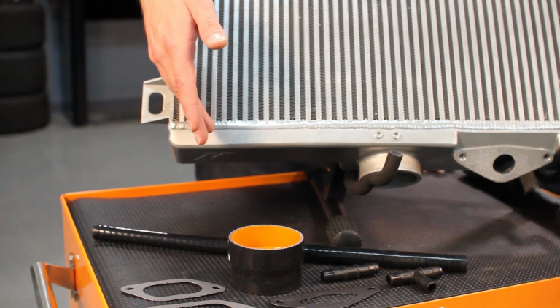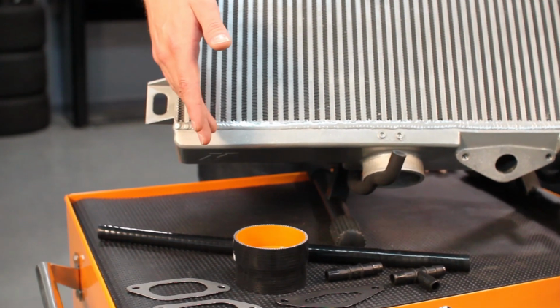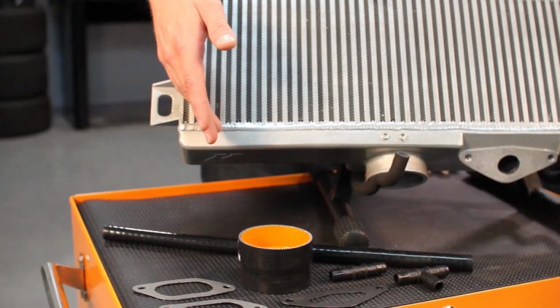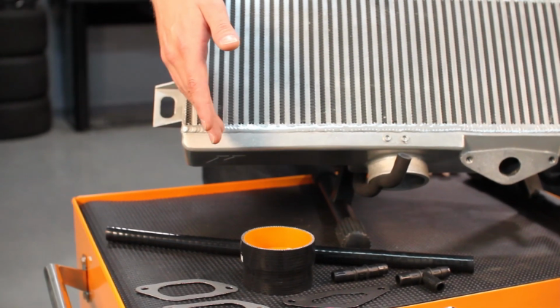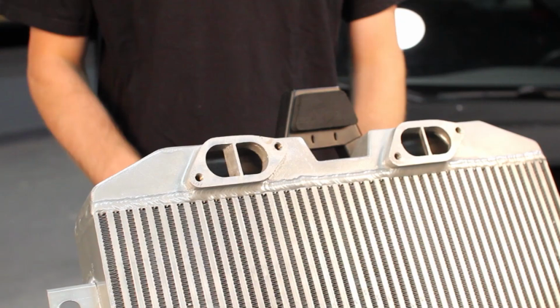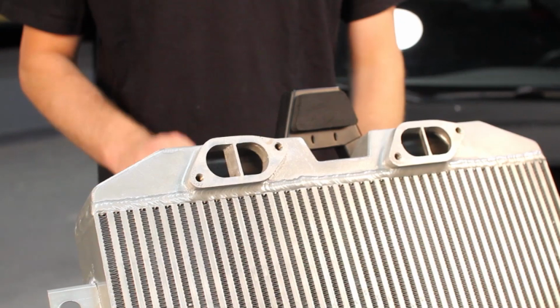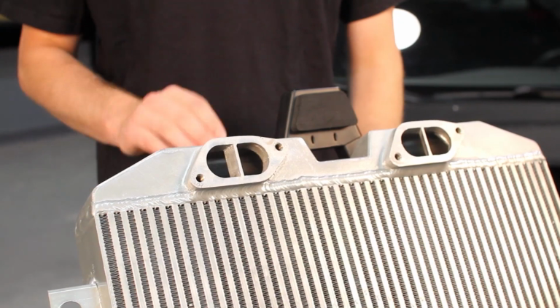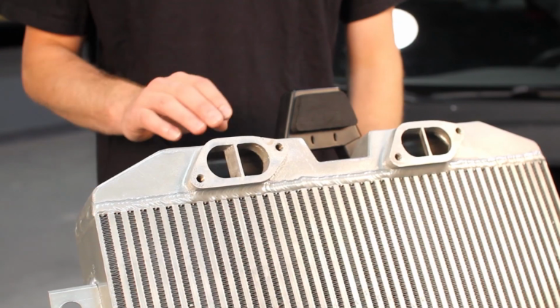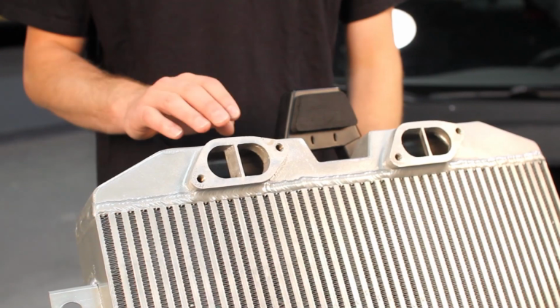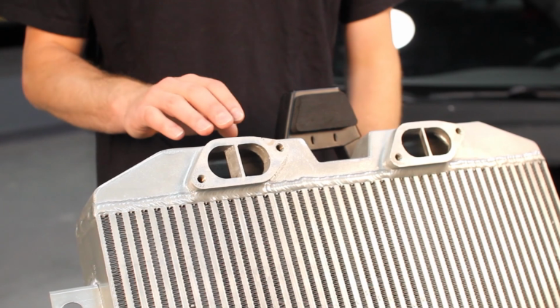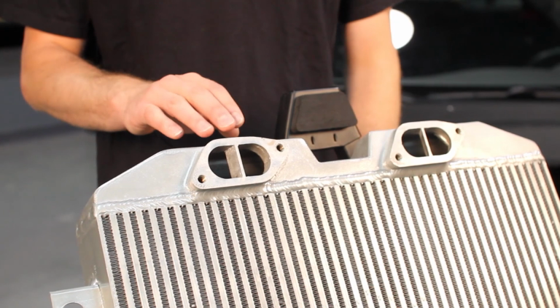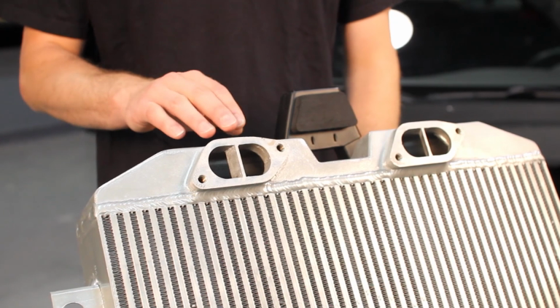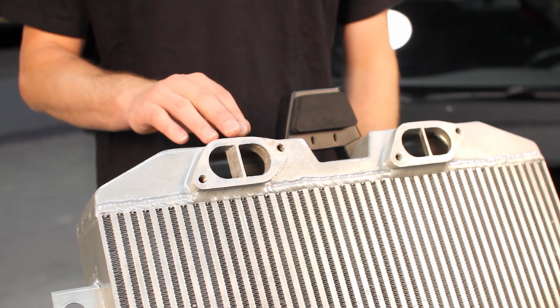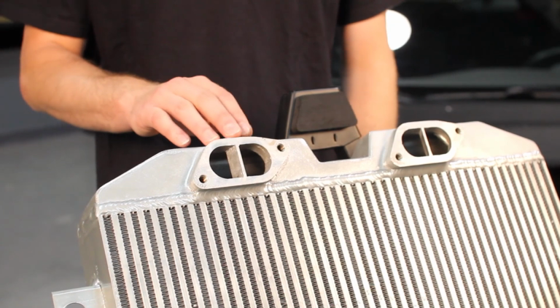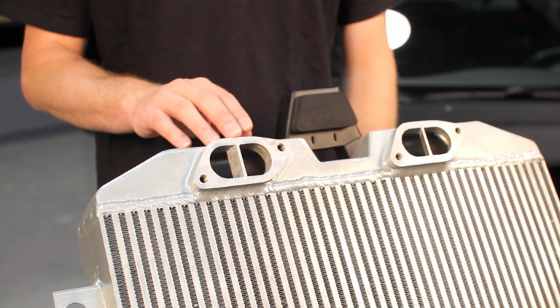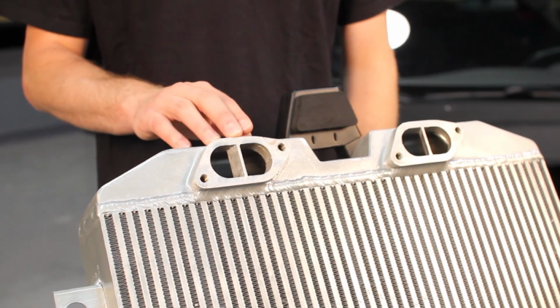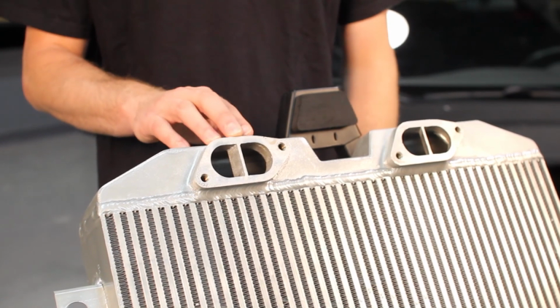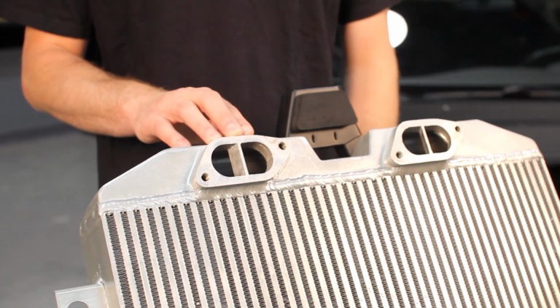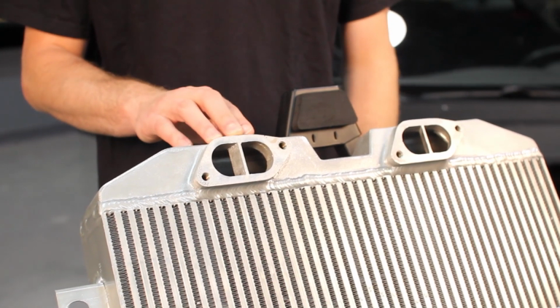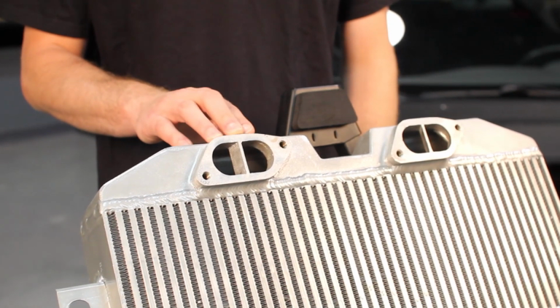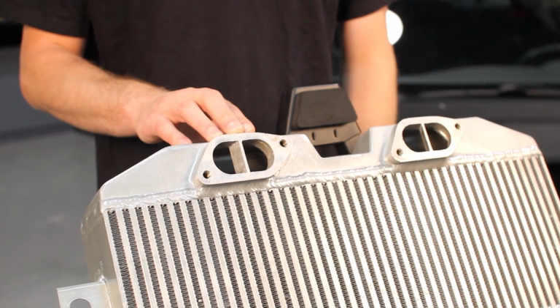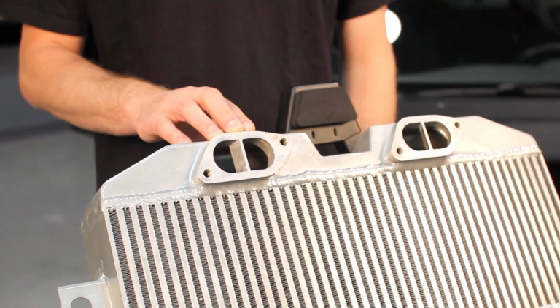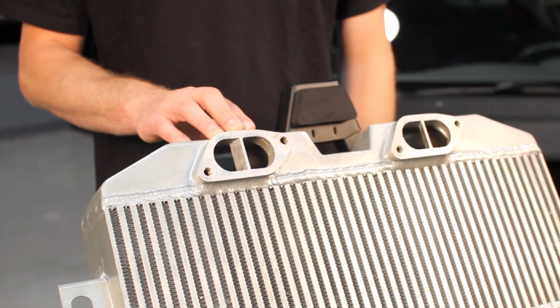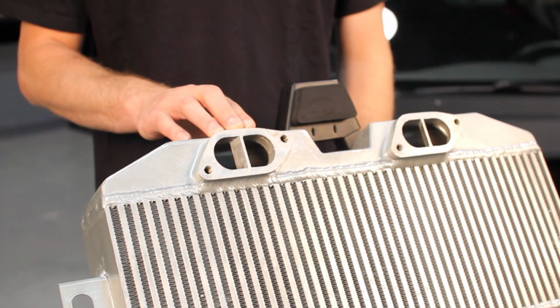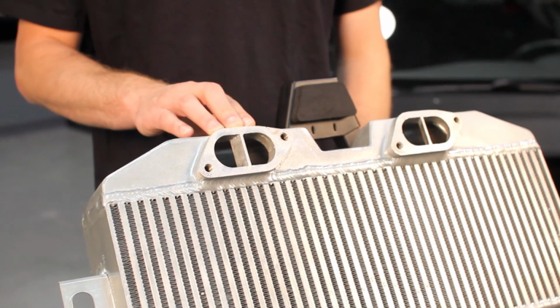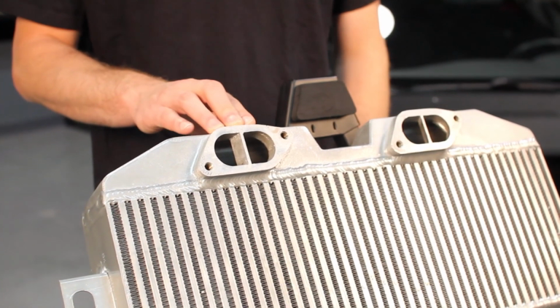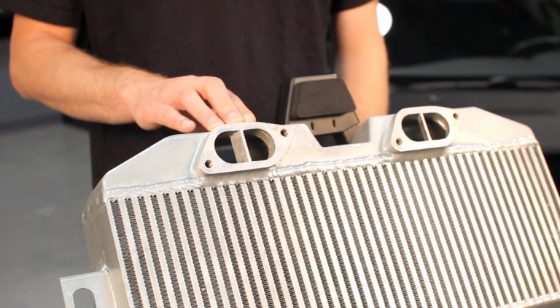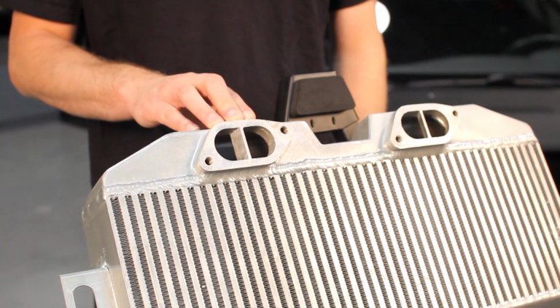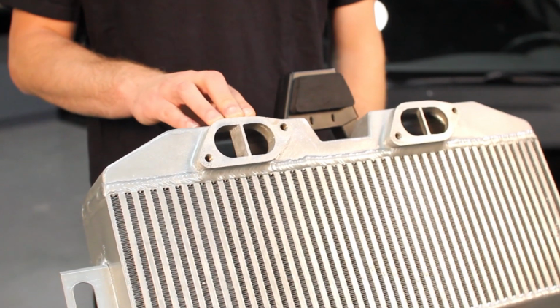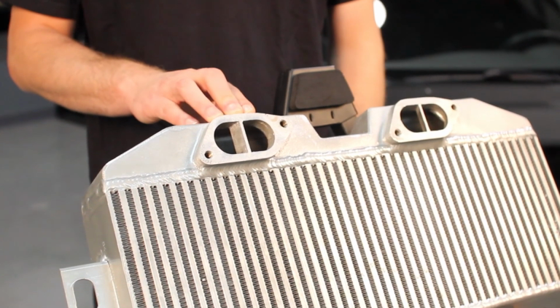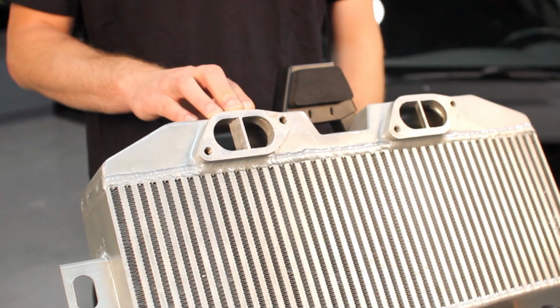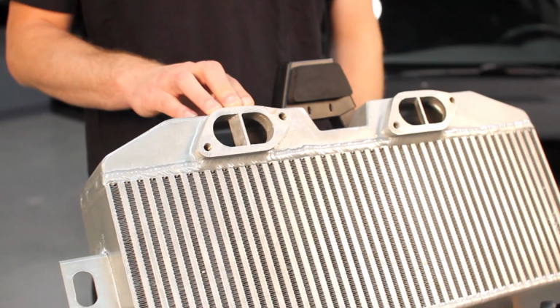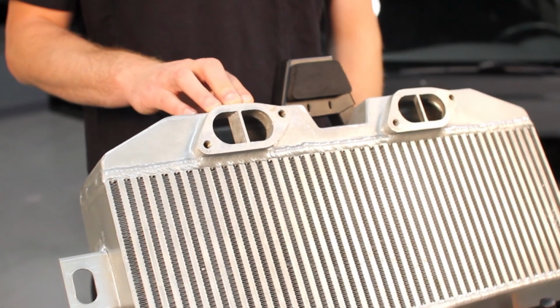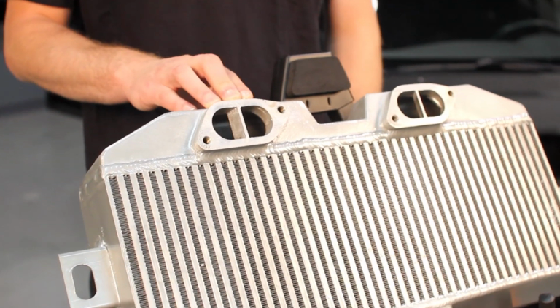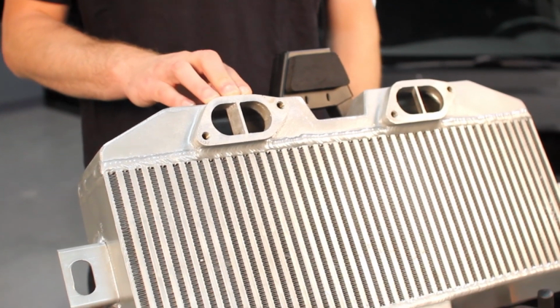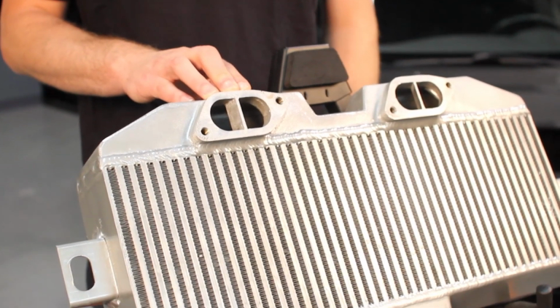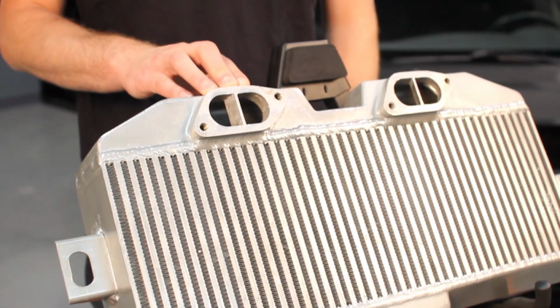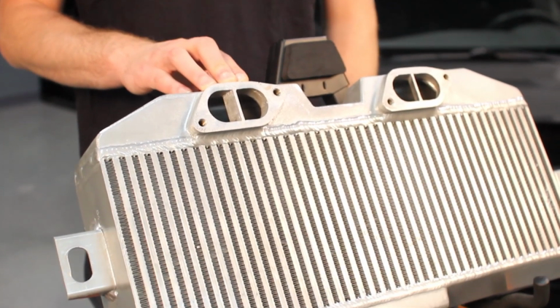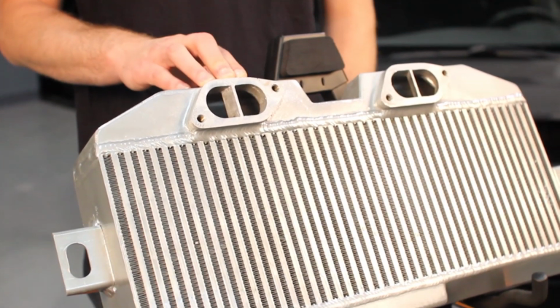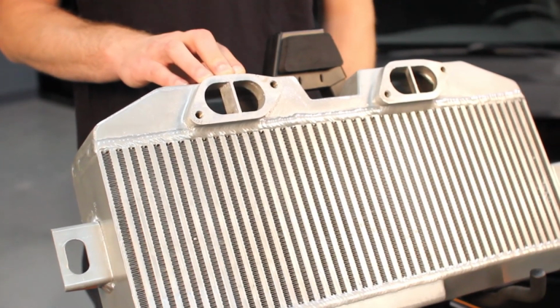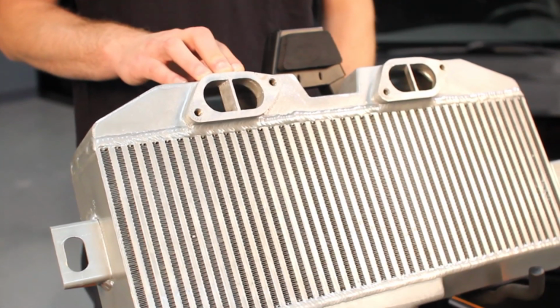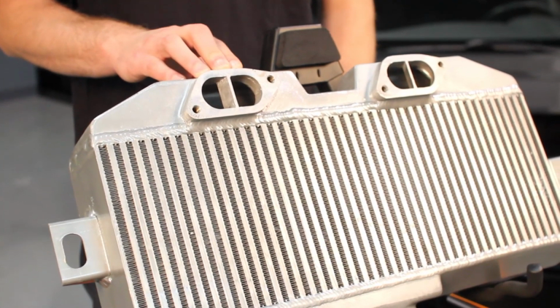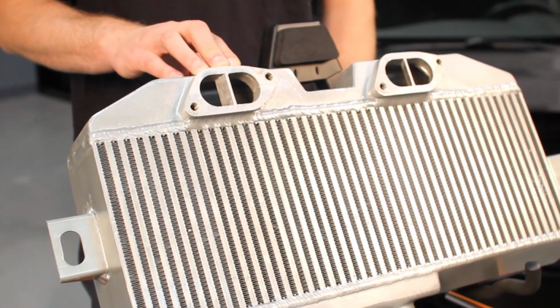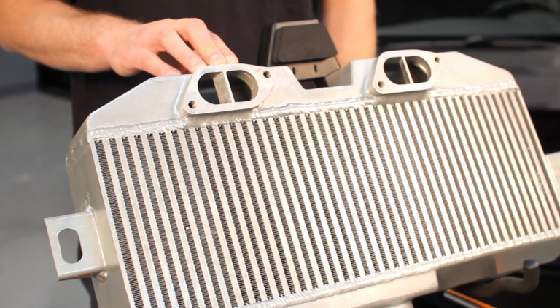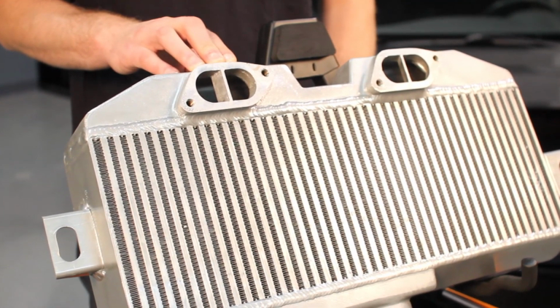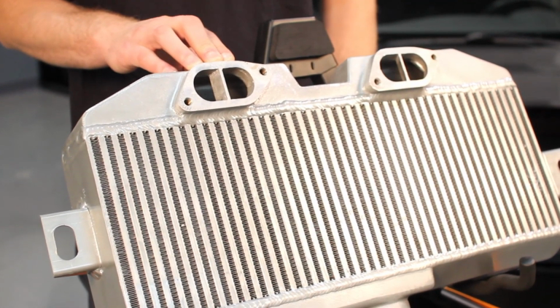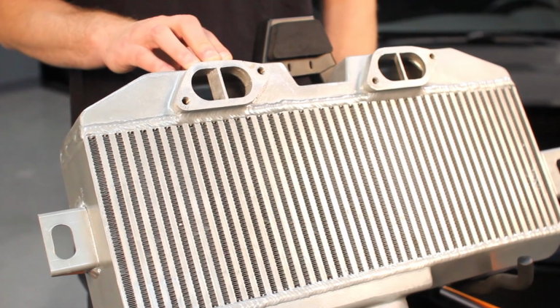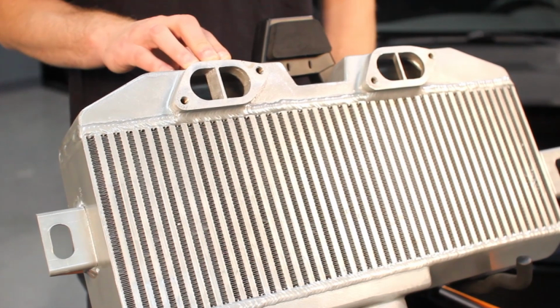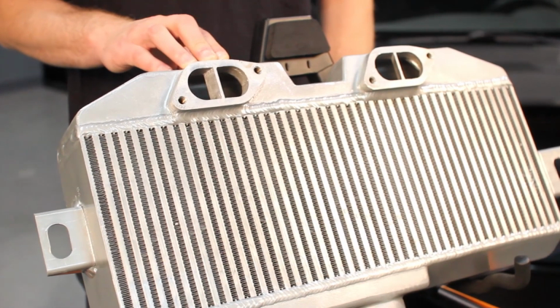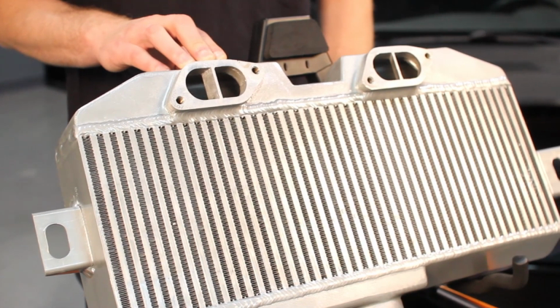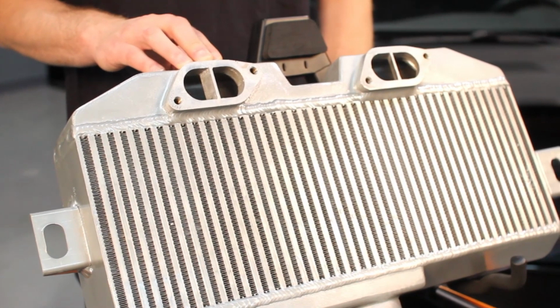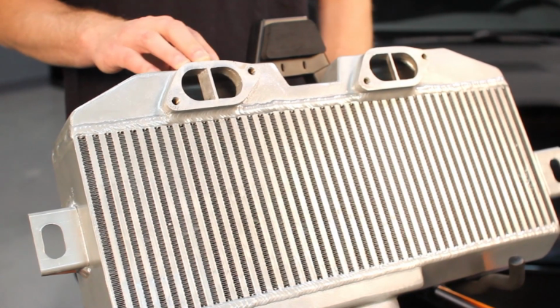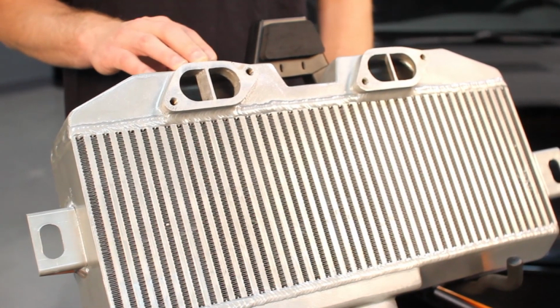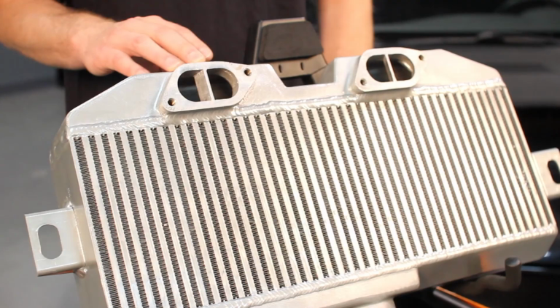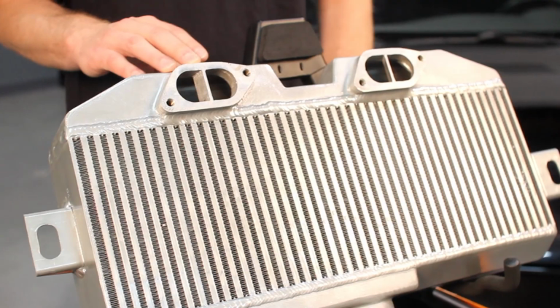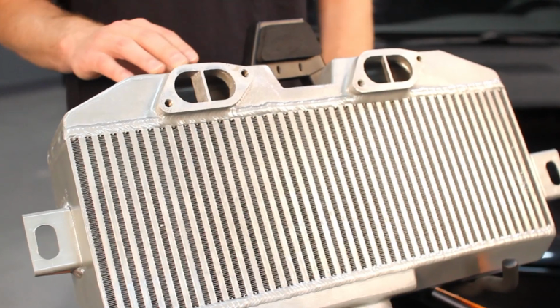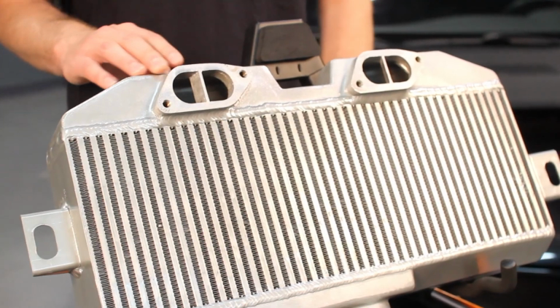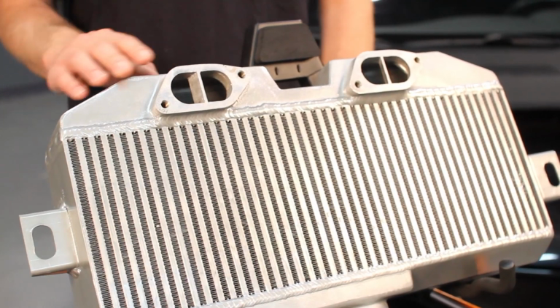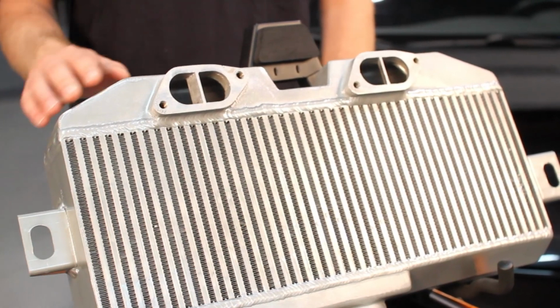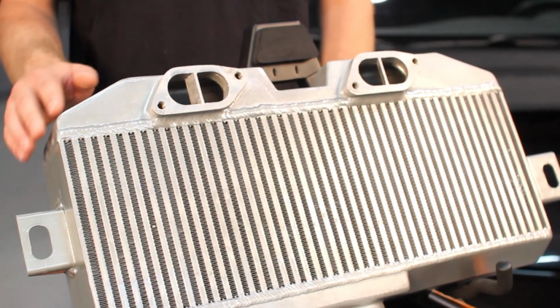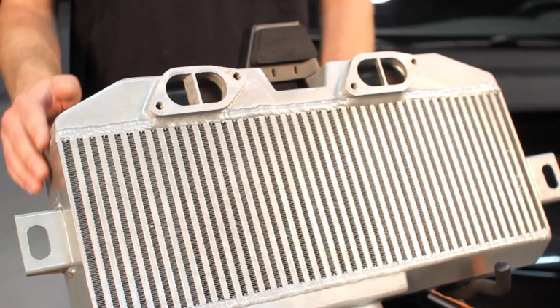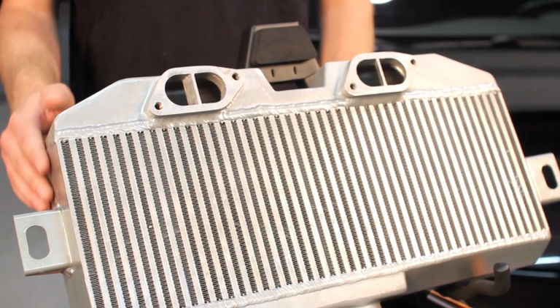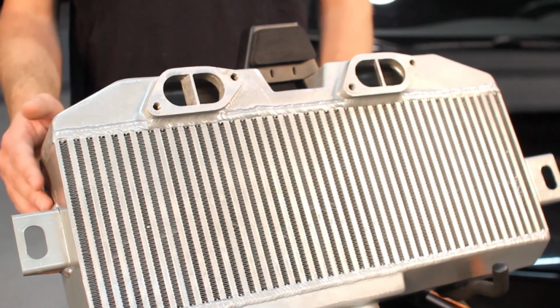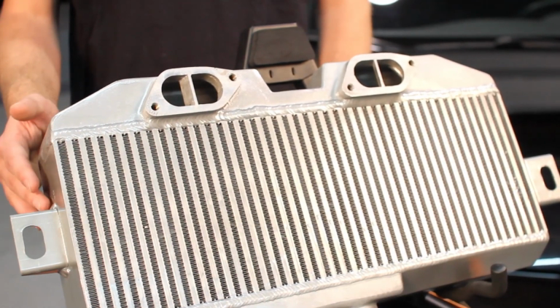The engineers at Mishimoto designed air diverters on the intercooler side of the Y-pipe connections to help evenly distribute air throughout the core.